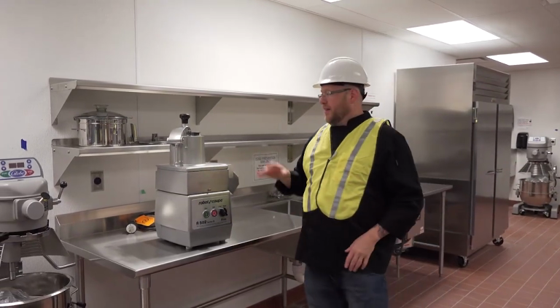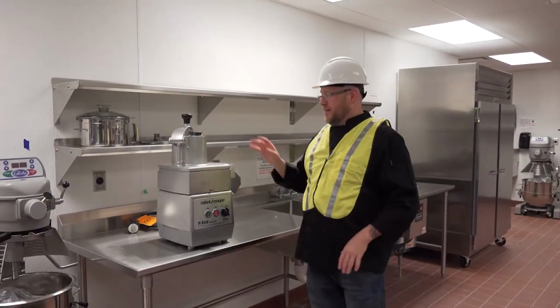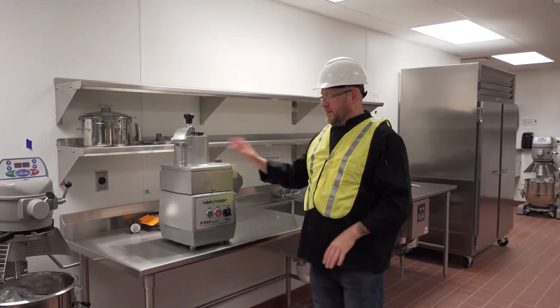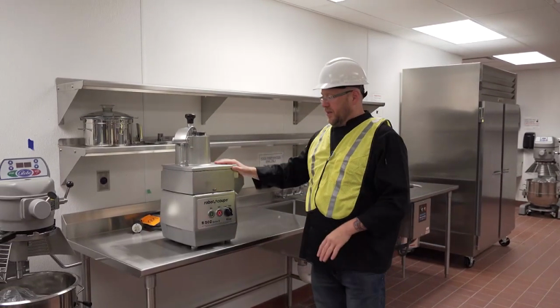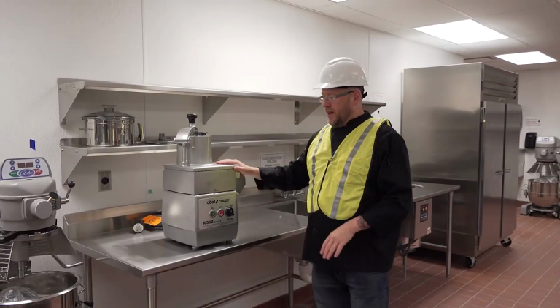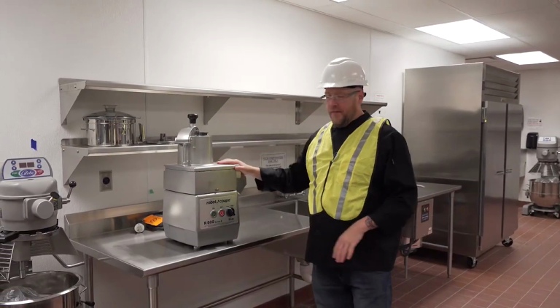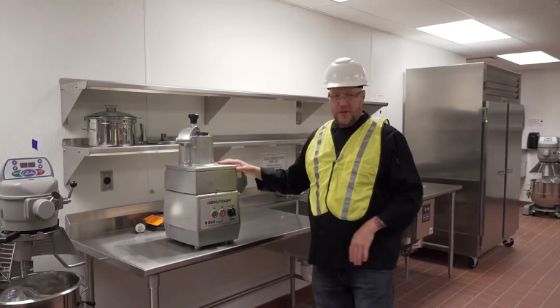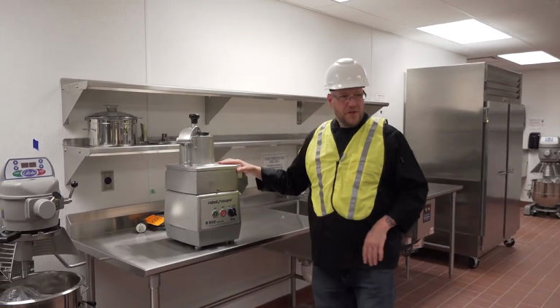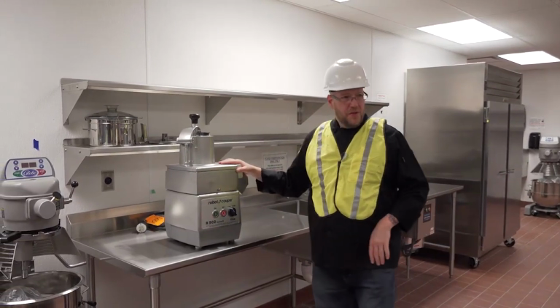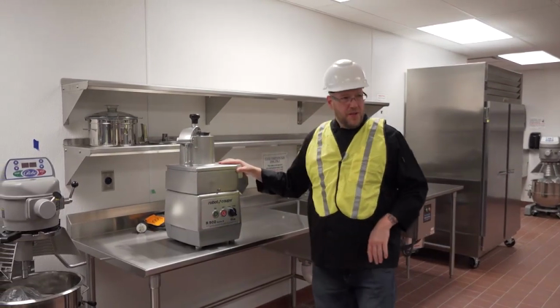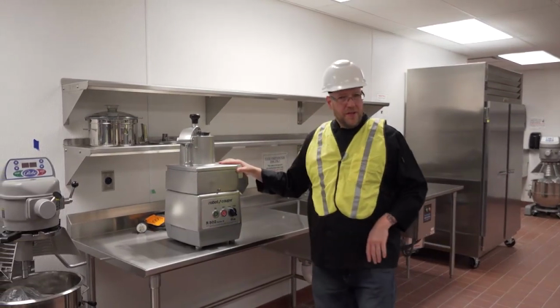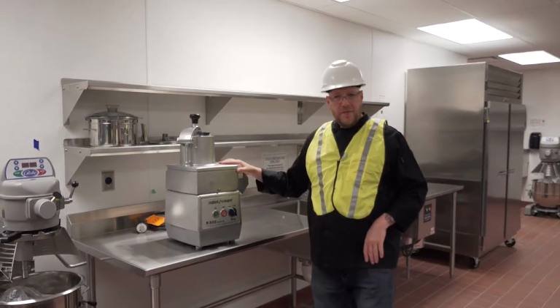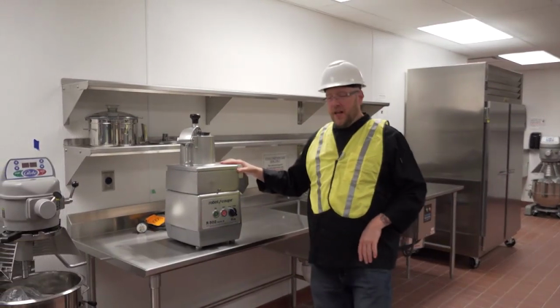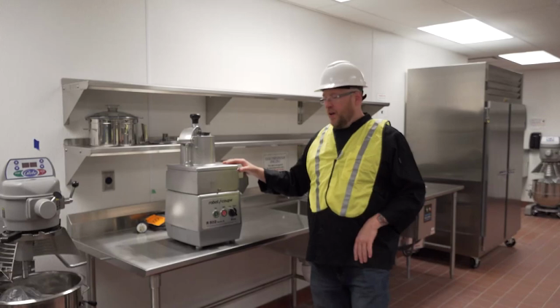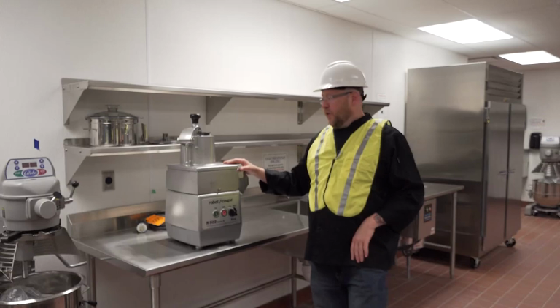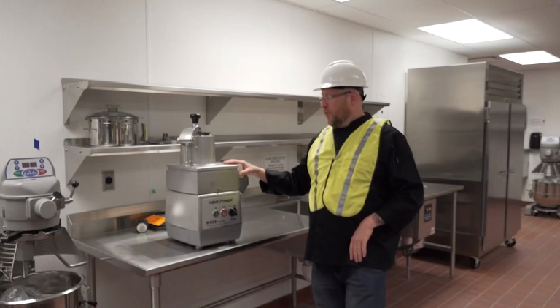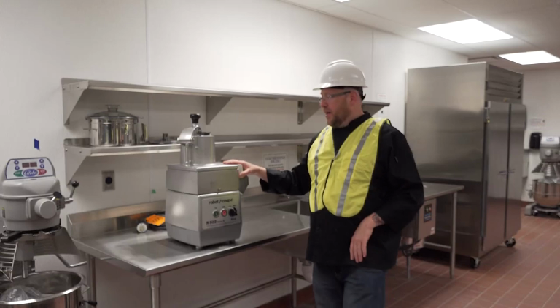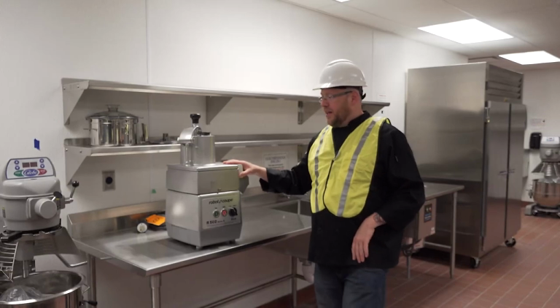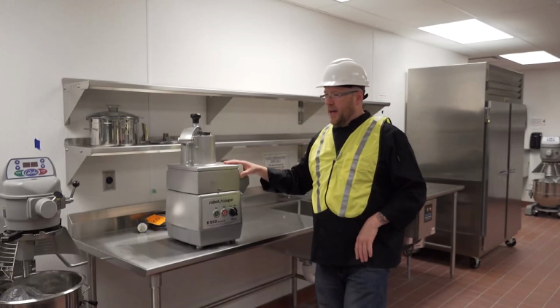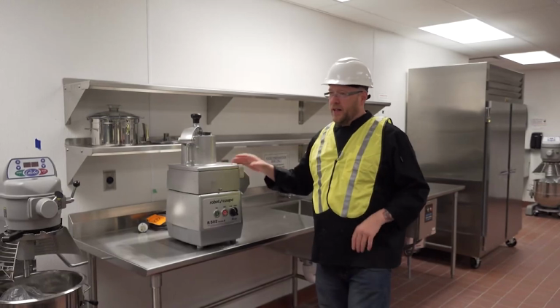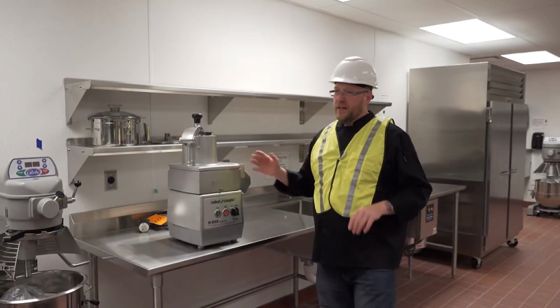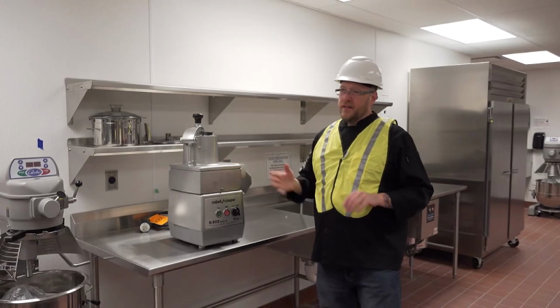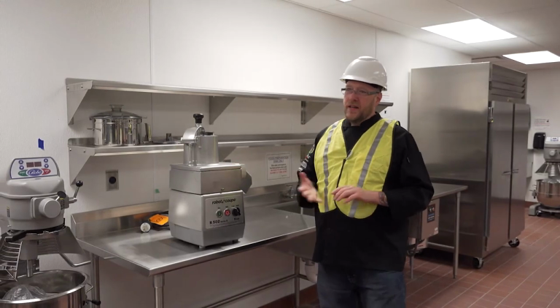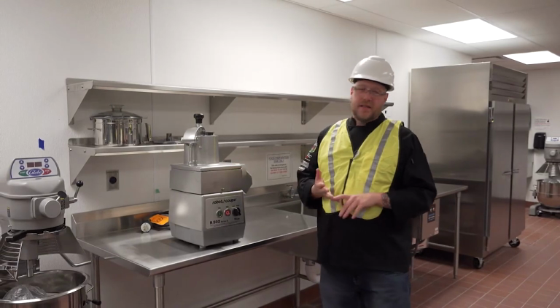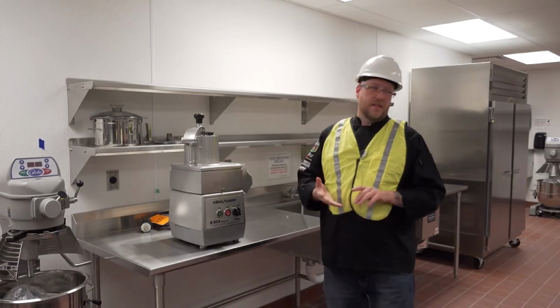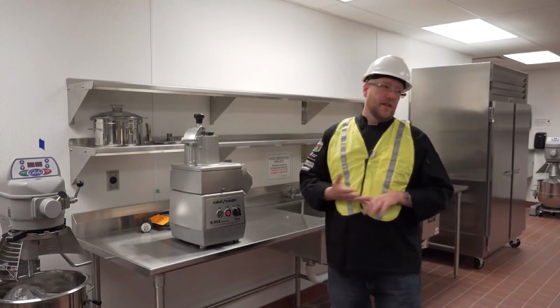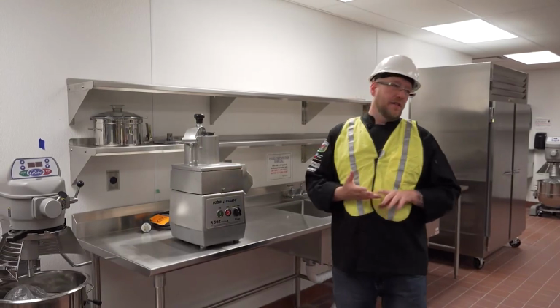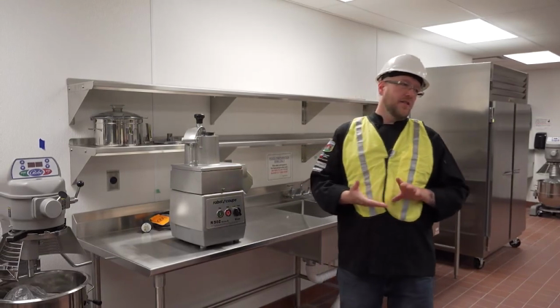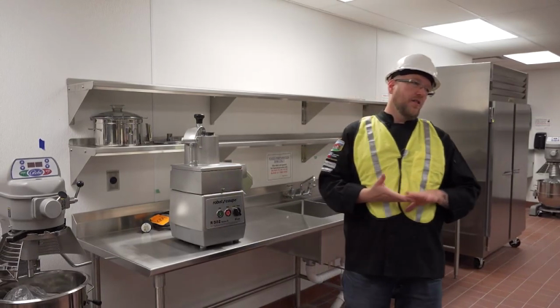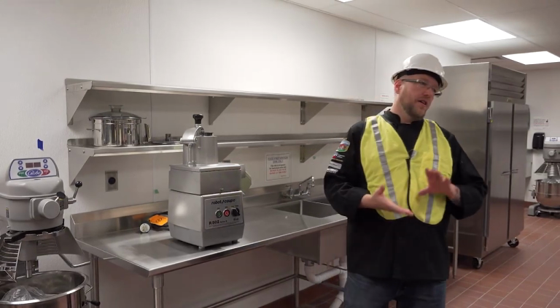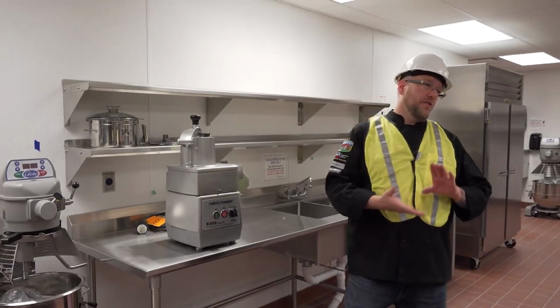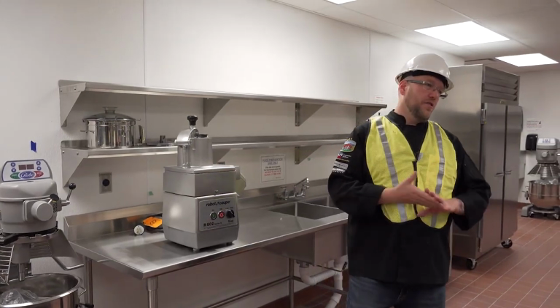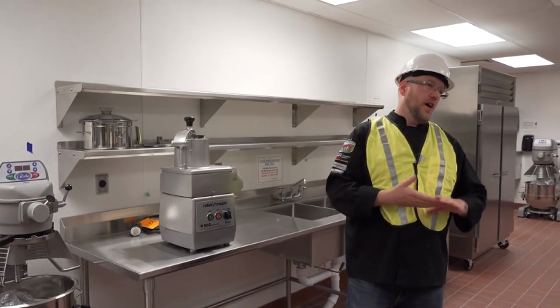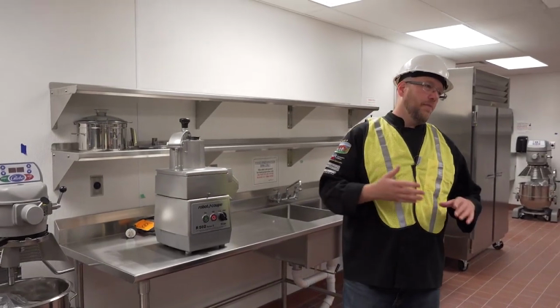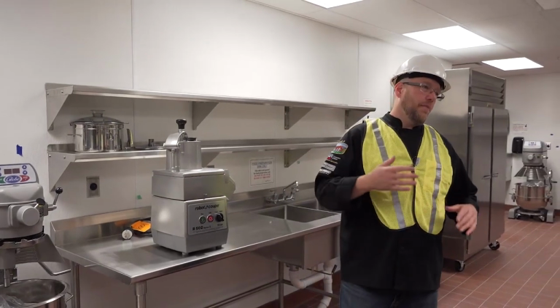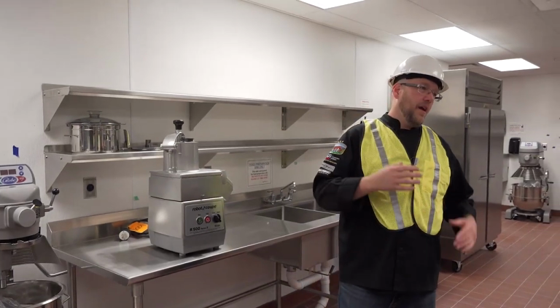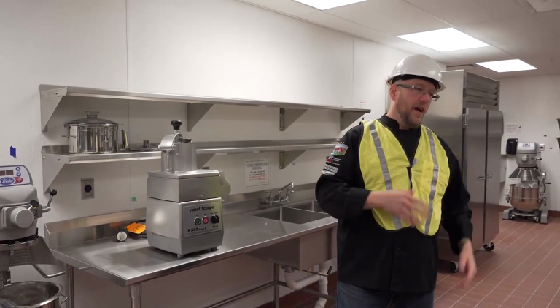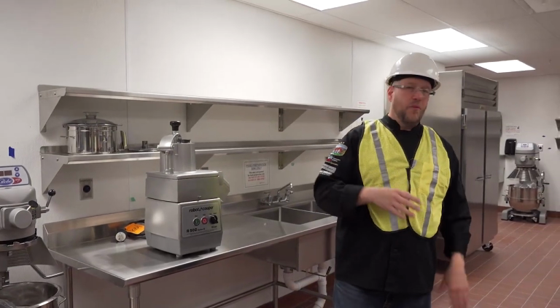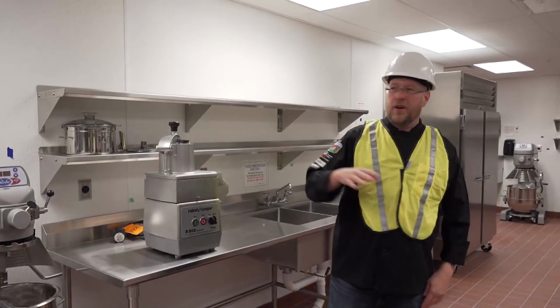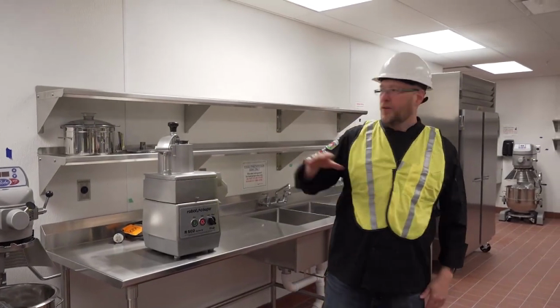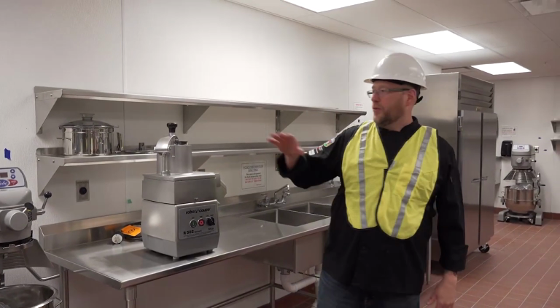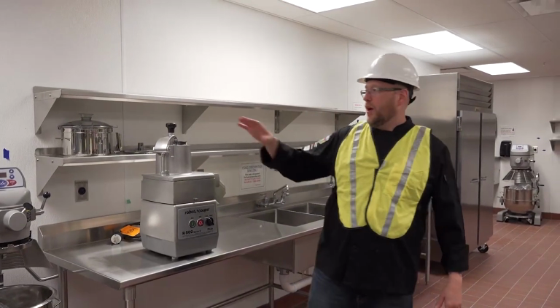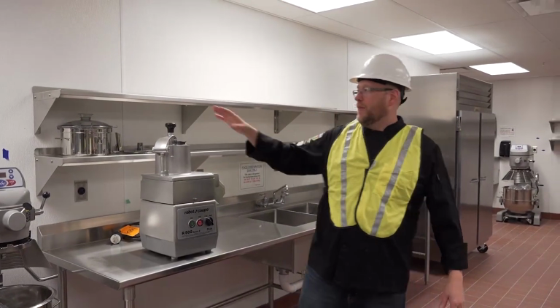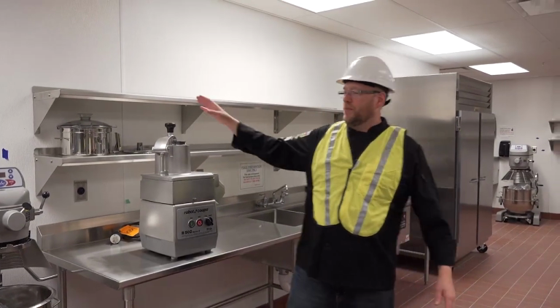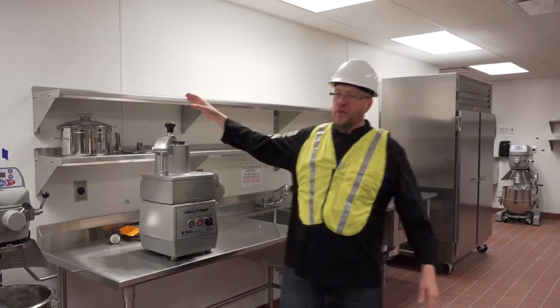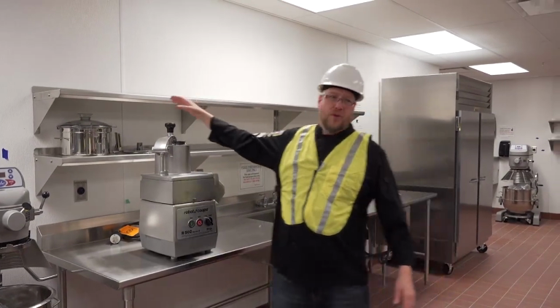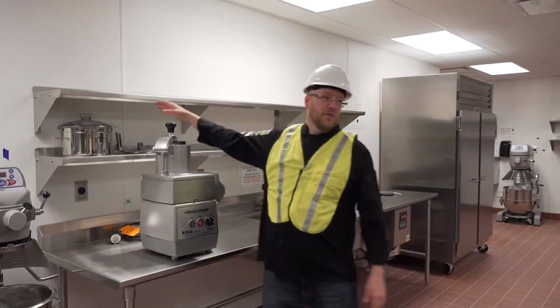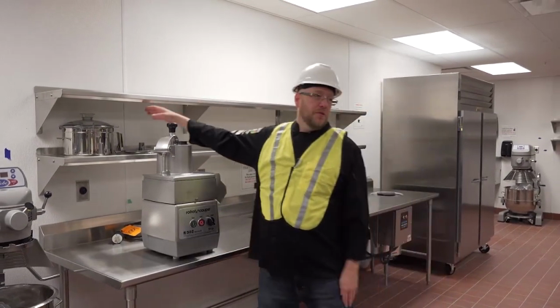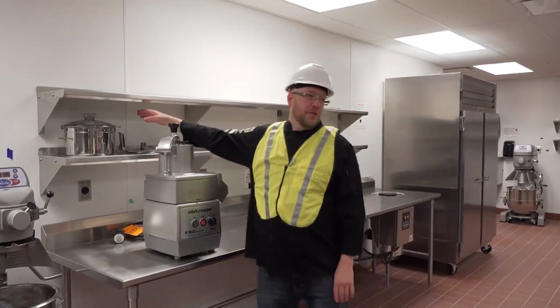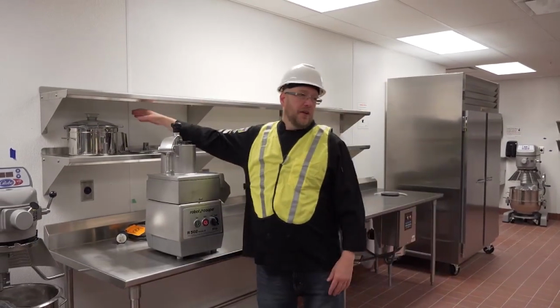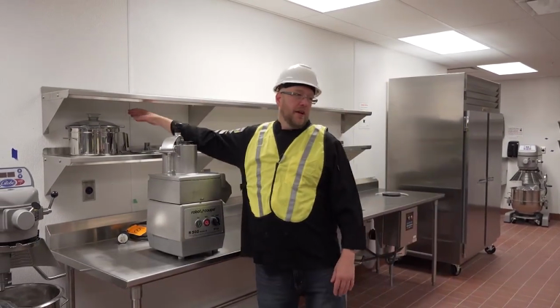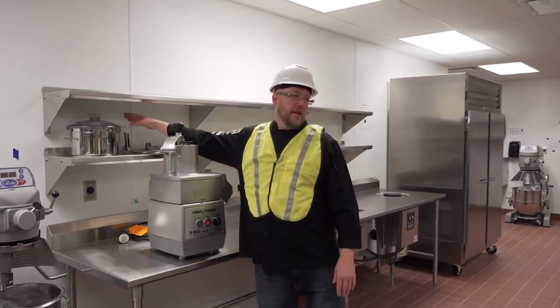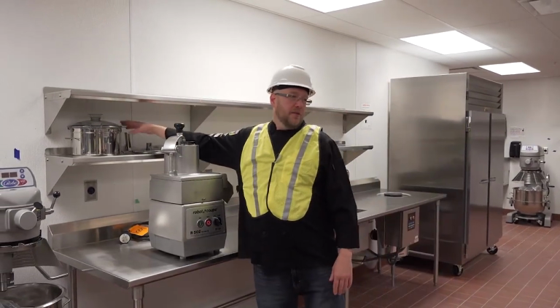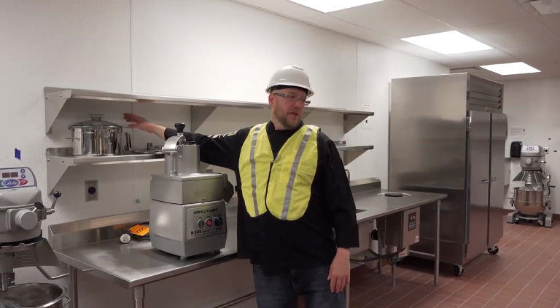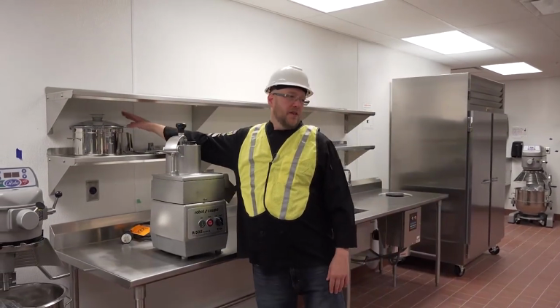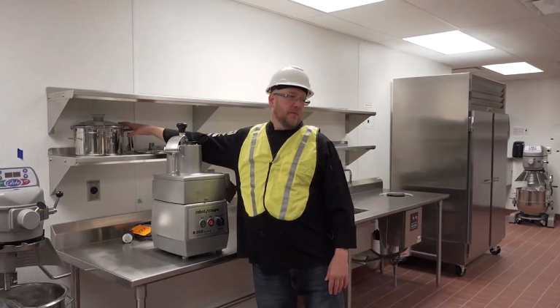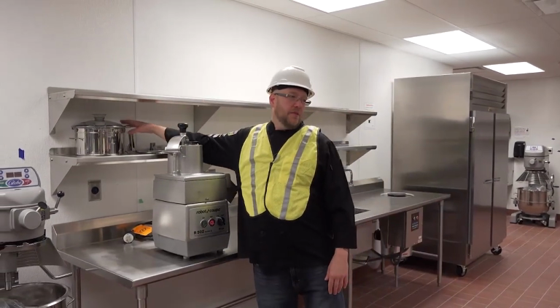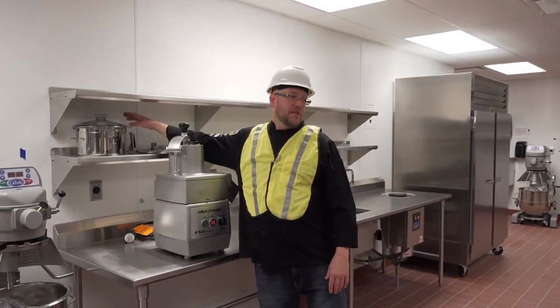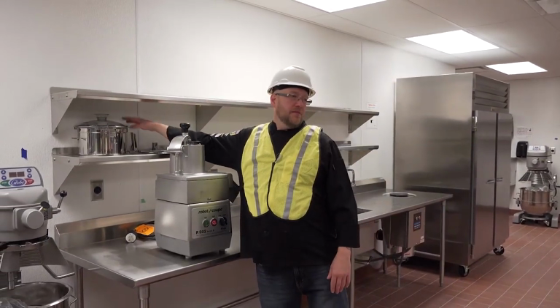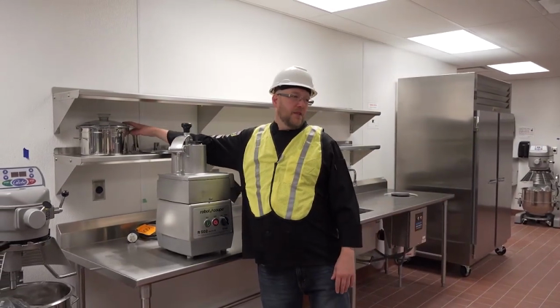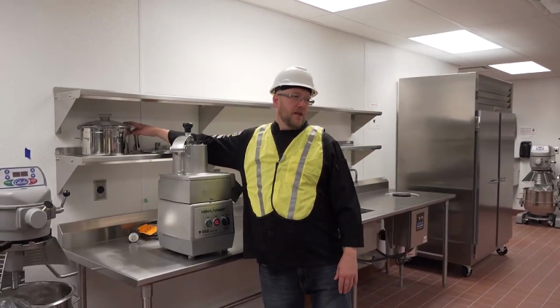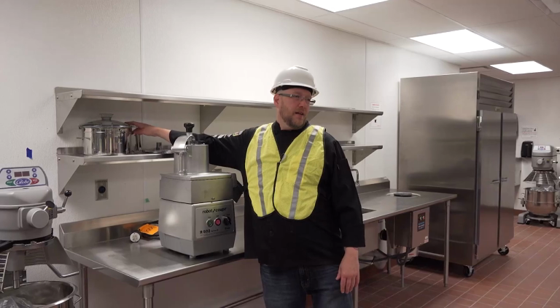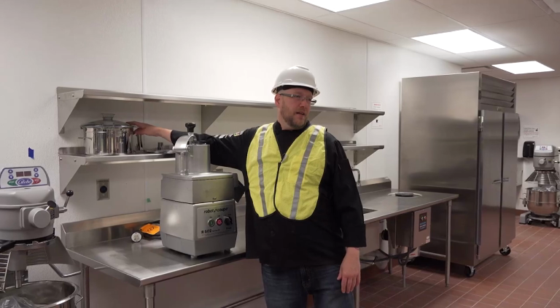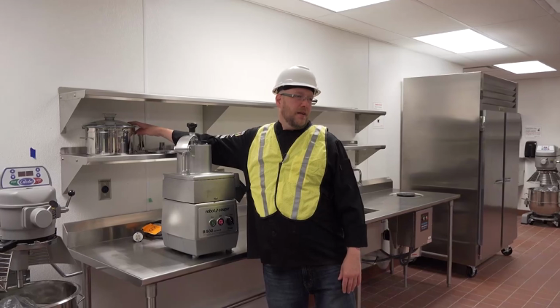This is a little heavier duty. We can dice, slice, grate, chop, and we also have a bowl for doing aiolis, hummus, and so on.